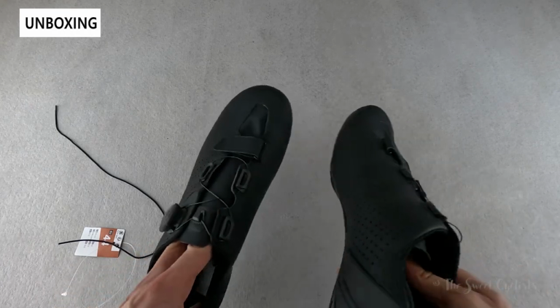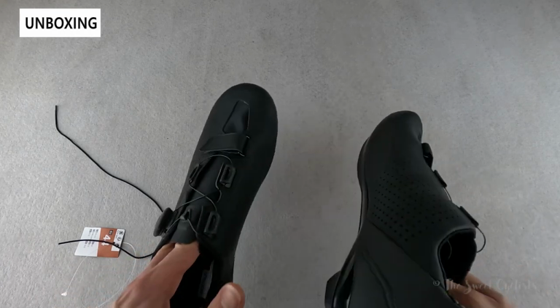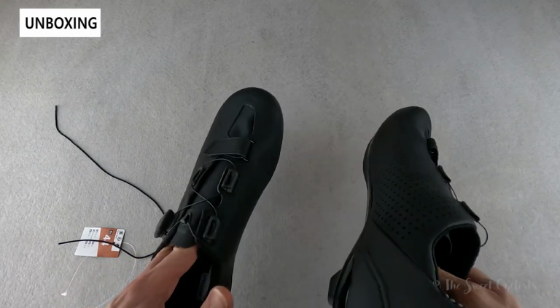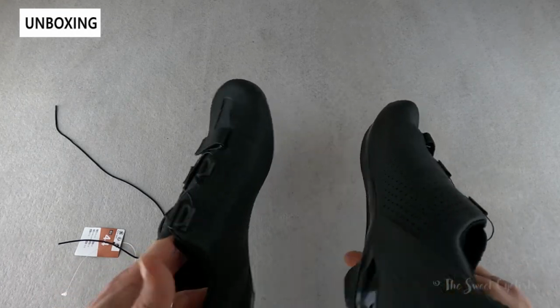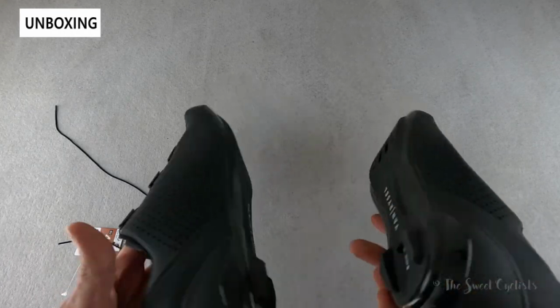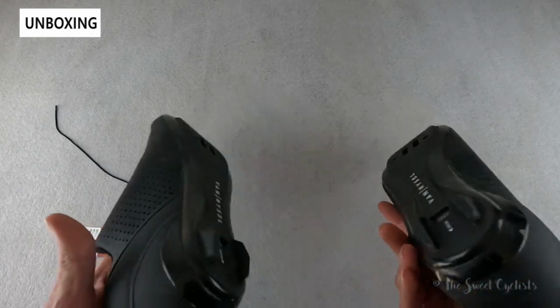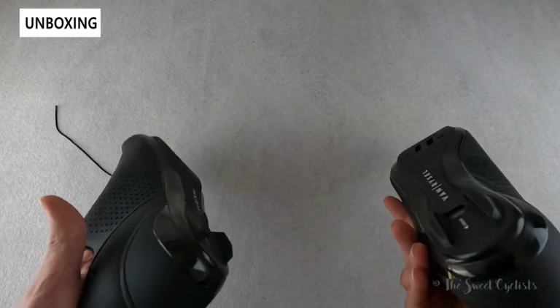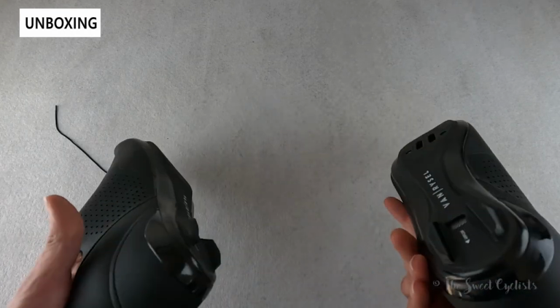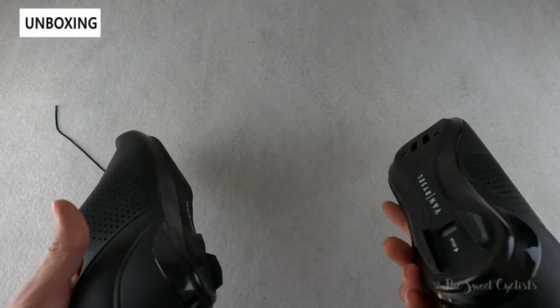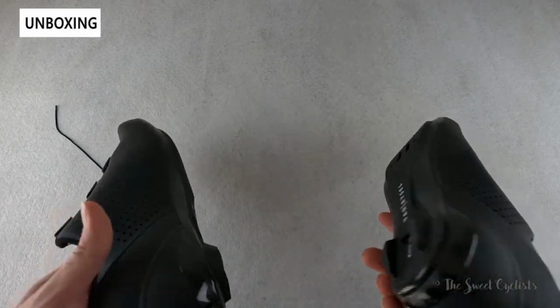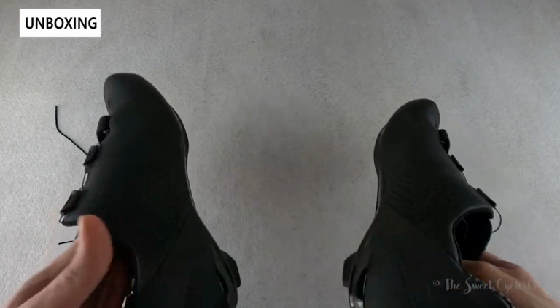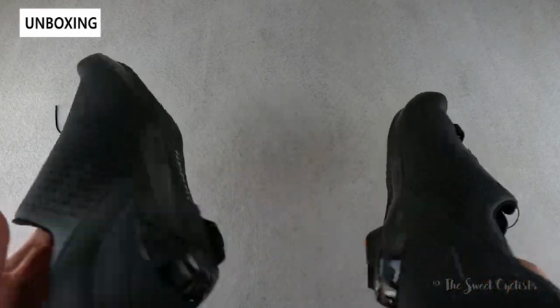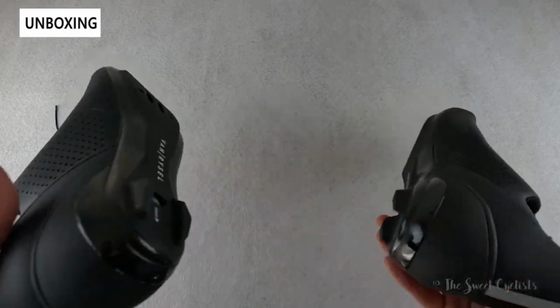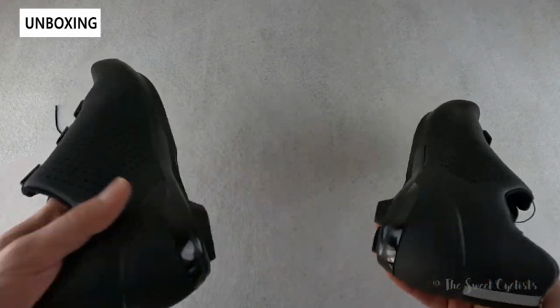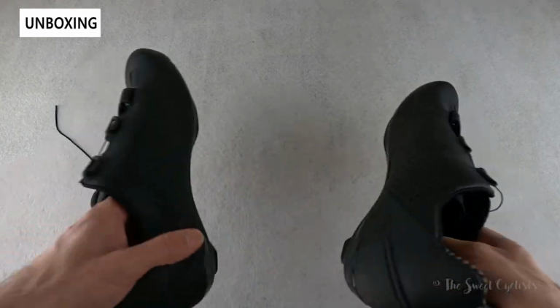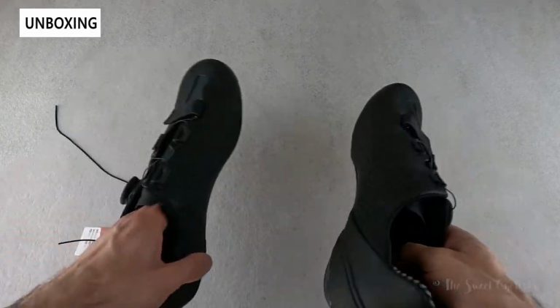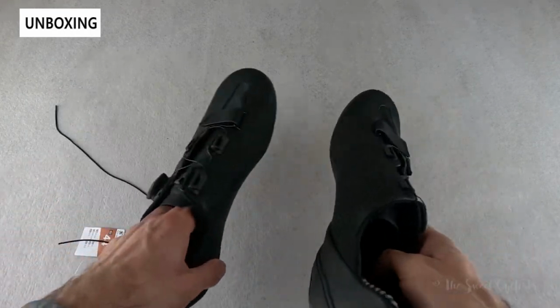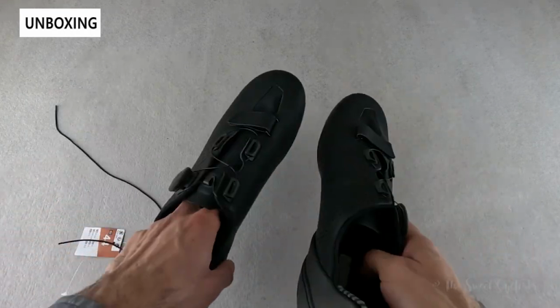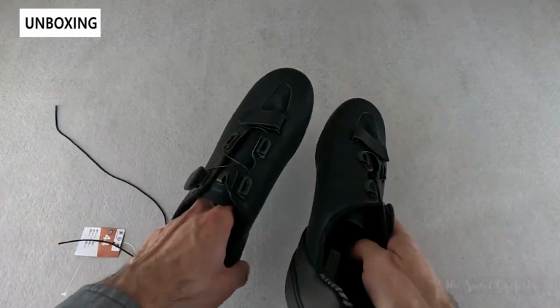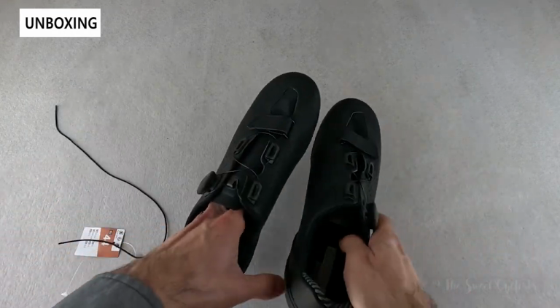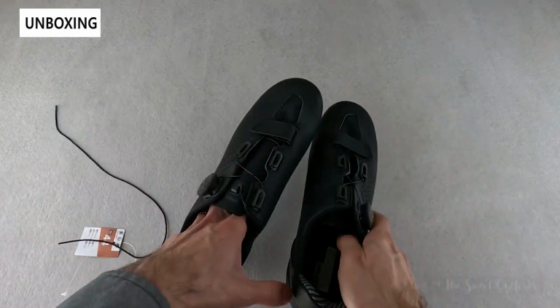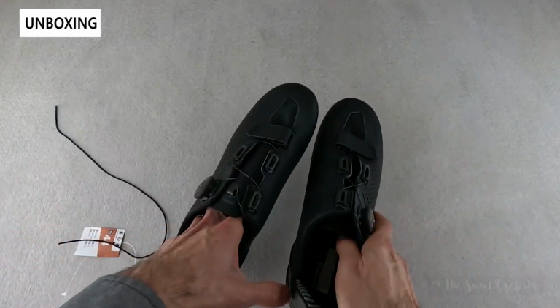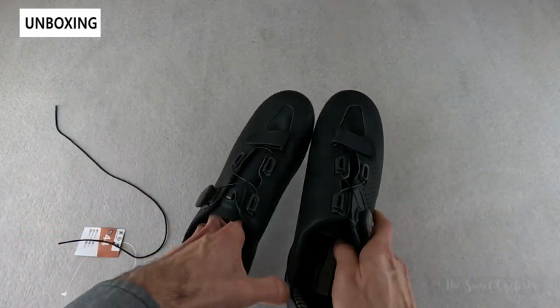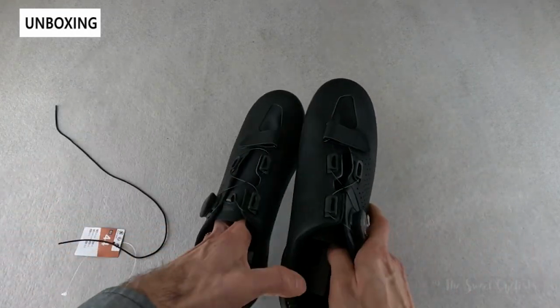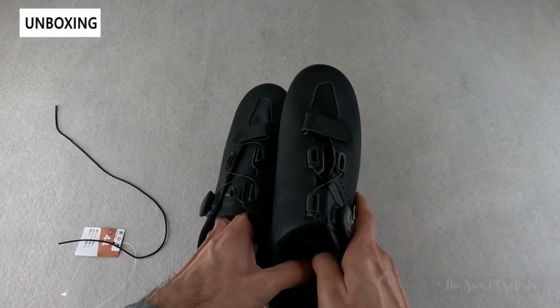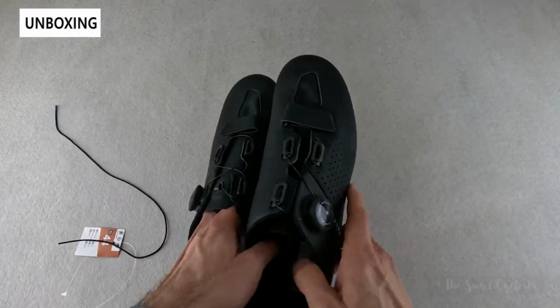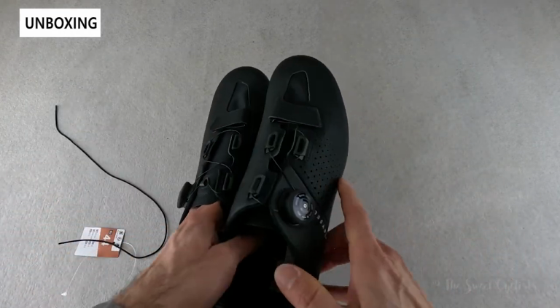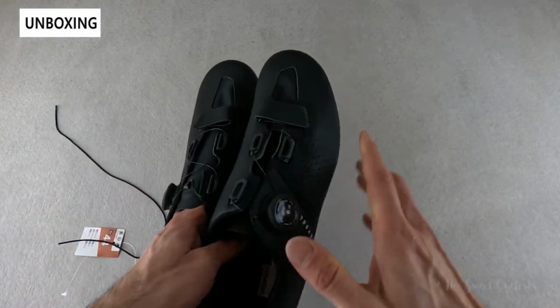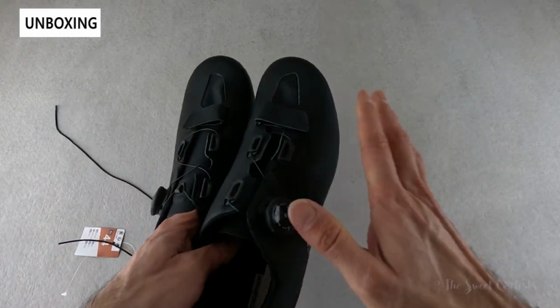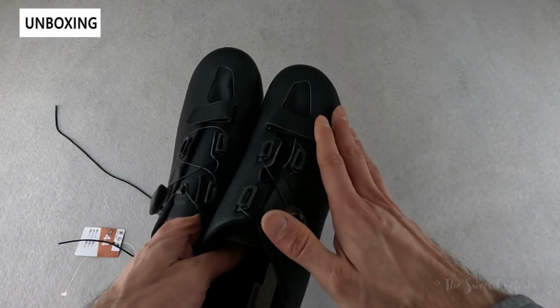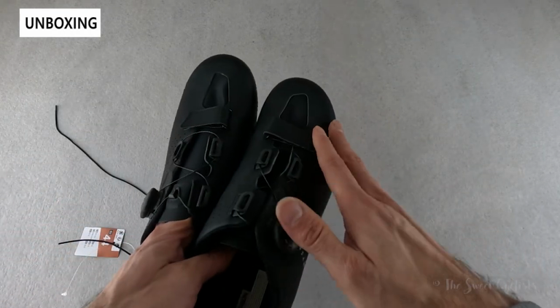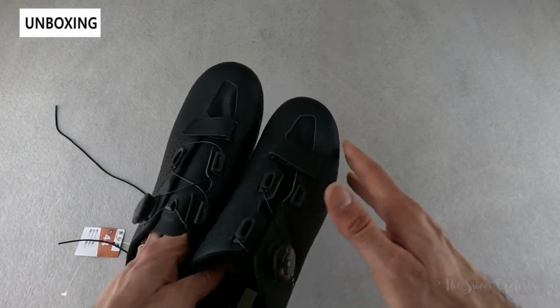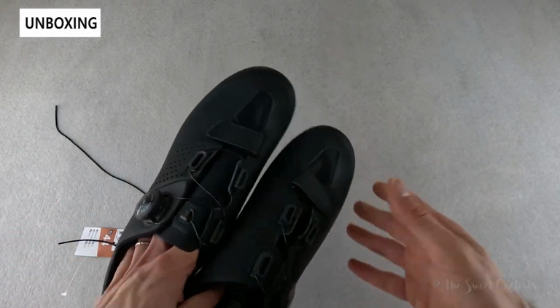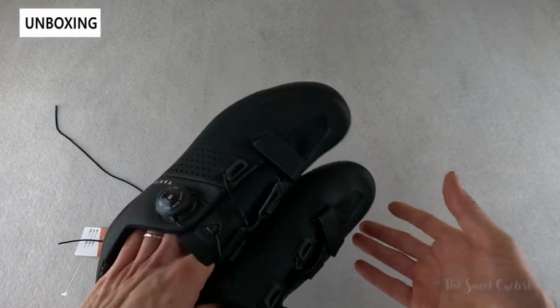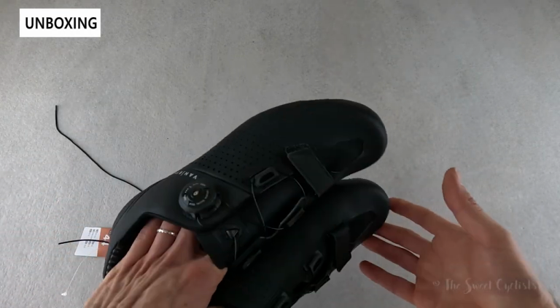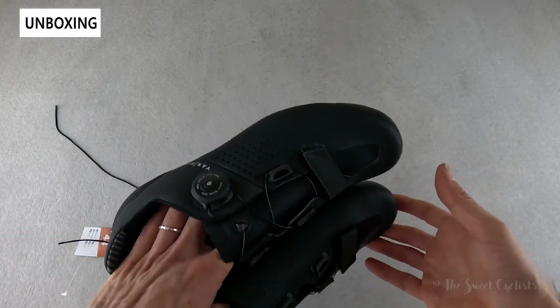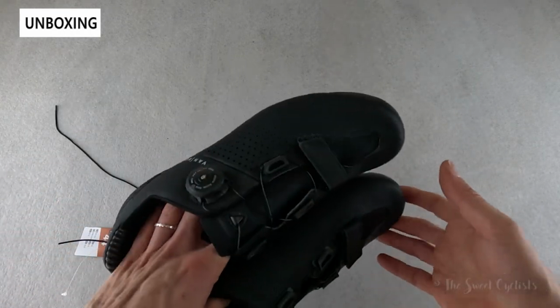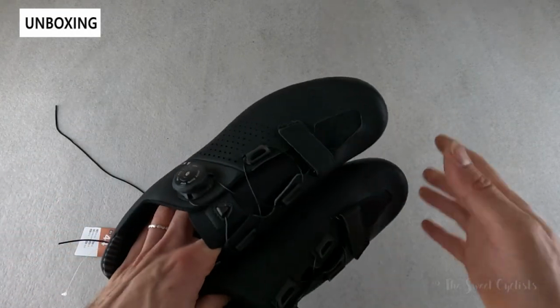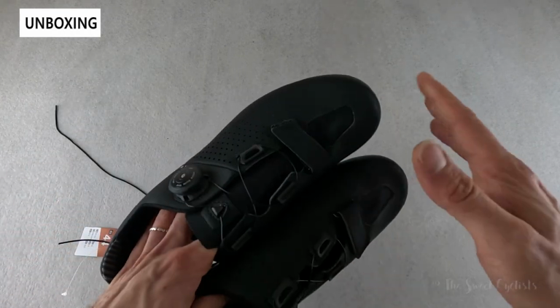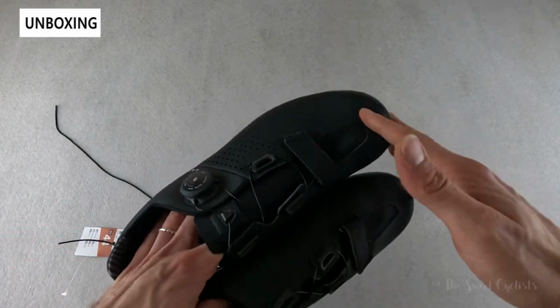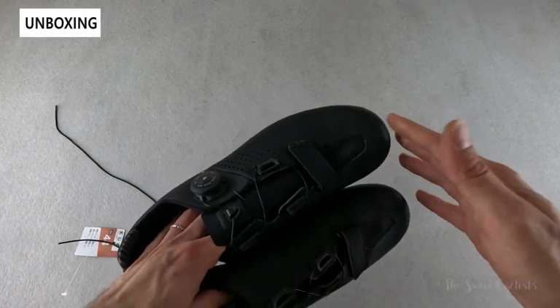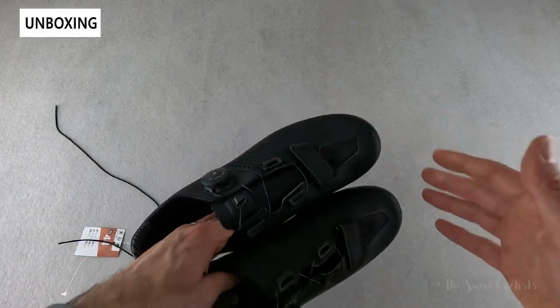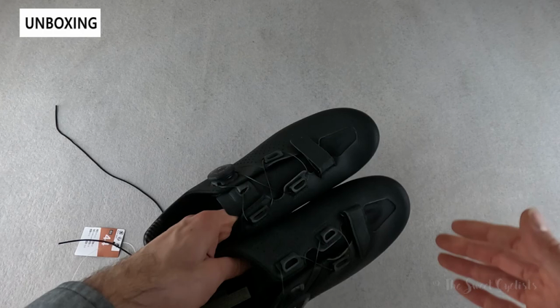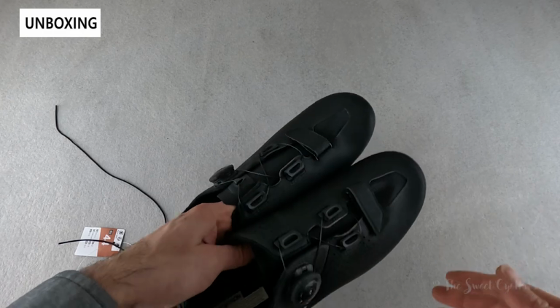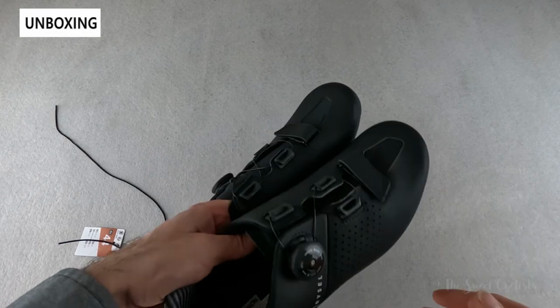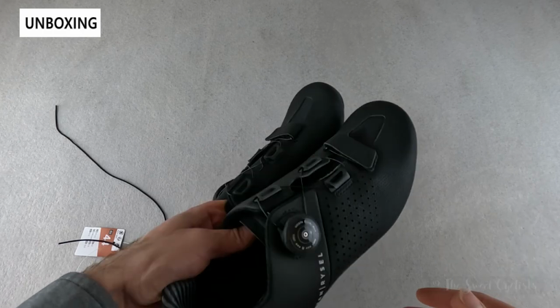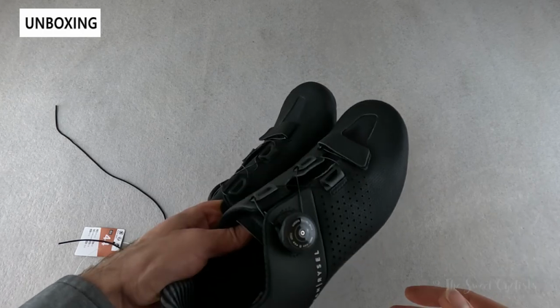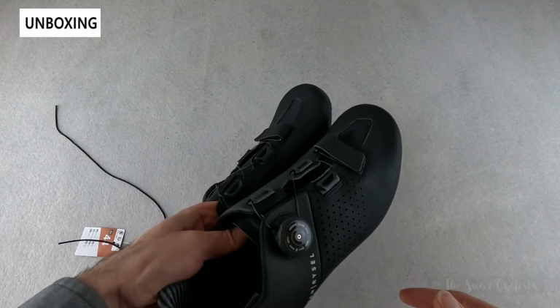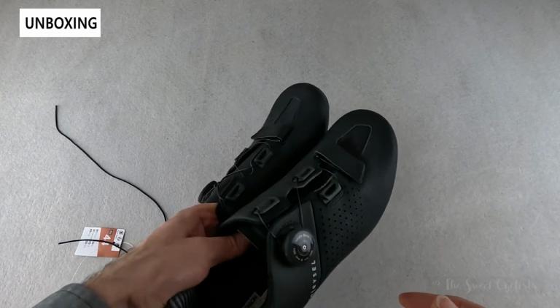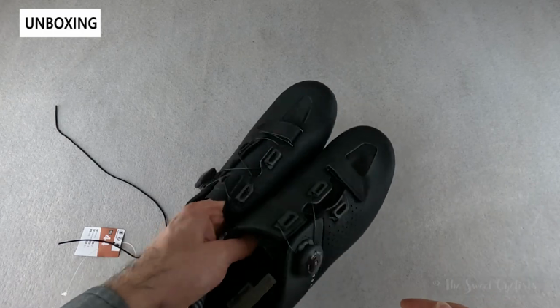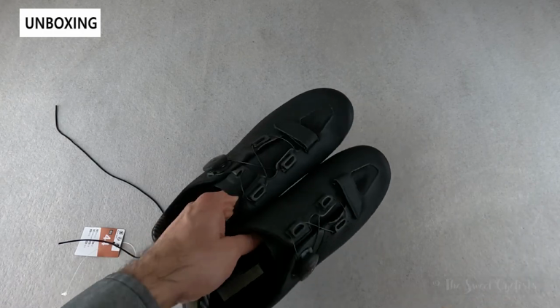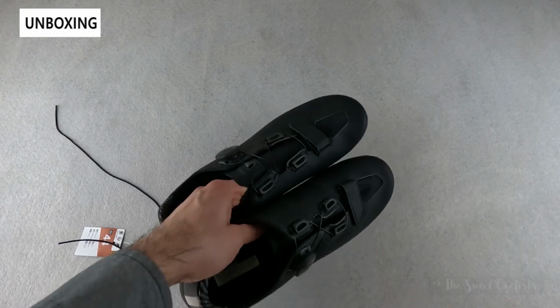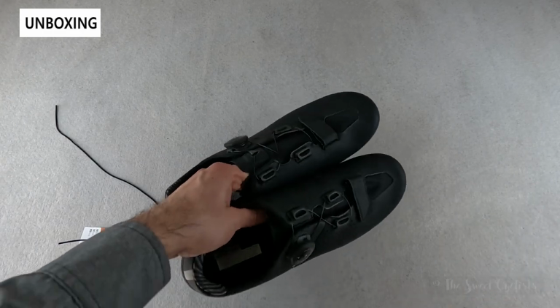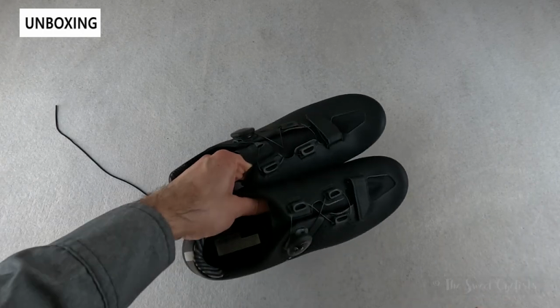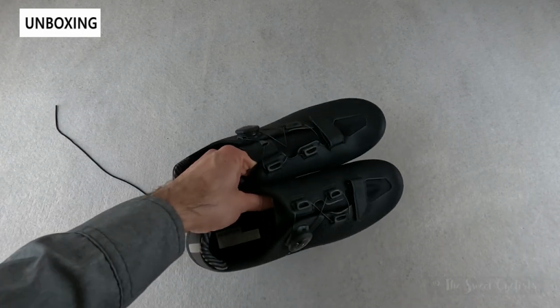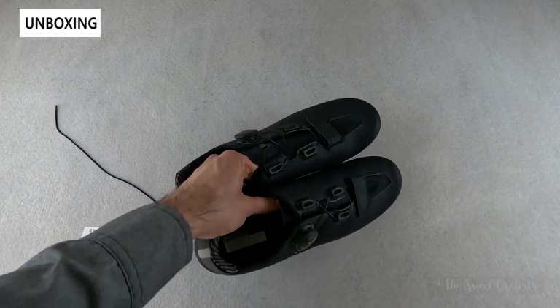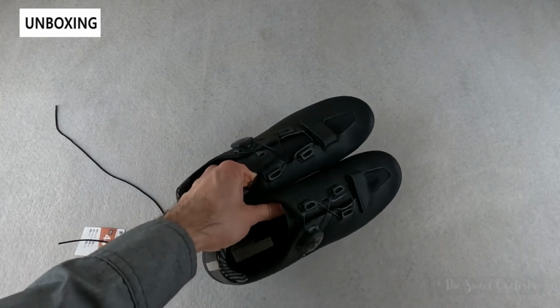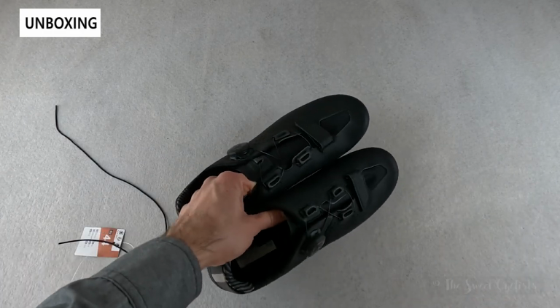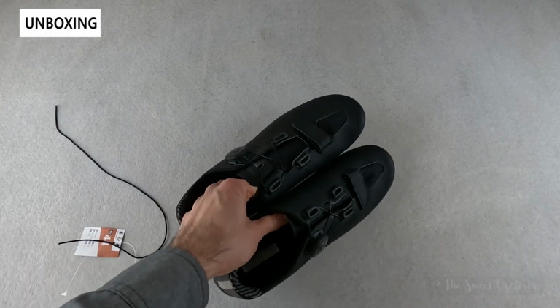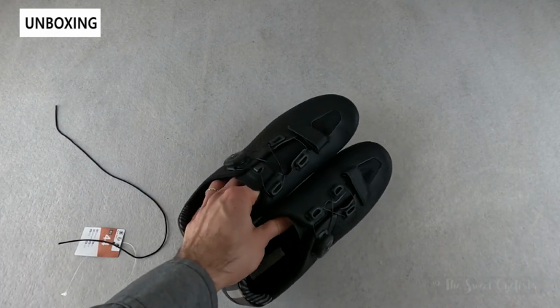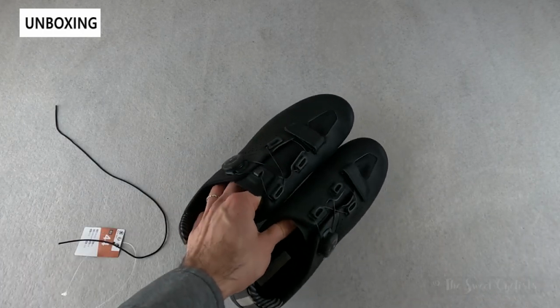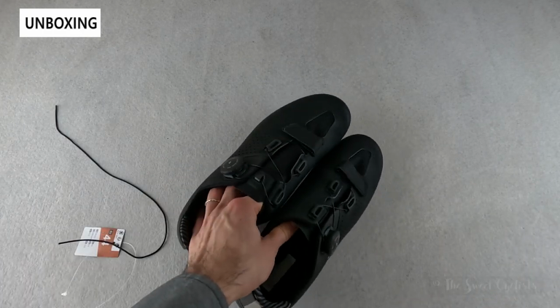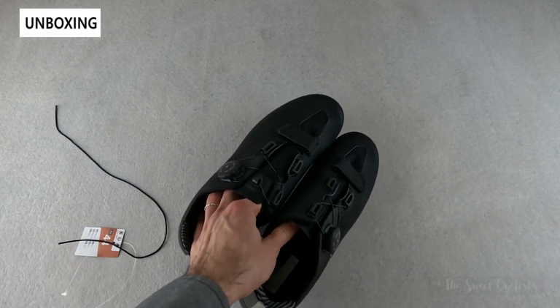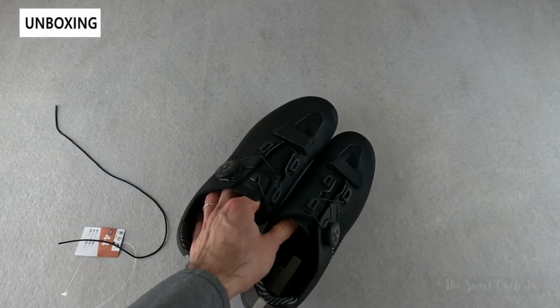In terms of what comes with these, this is about it. You don't get any bolts, you don't get any fabric carrying case — it's just the shoes themselves.